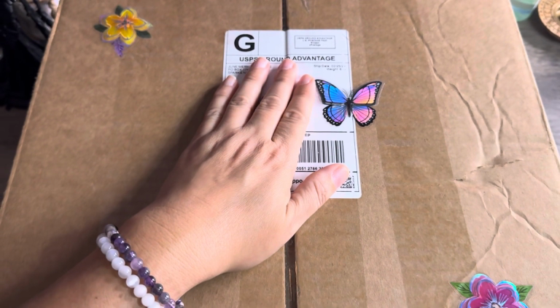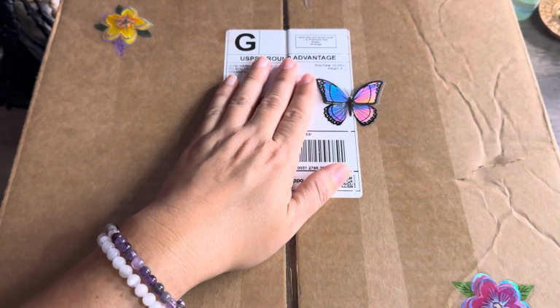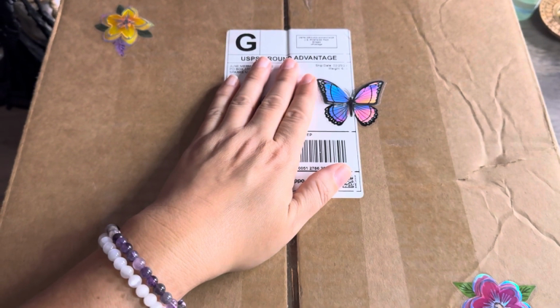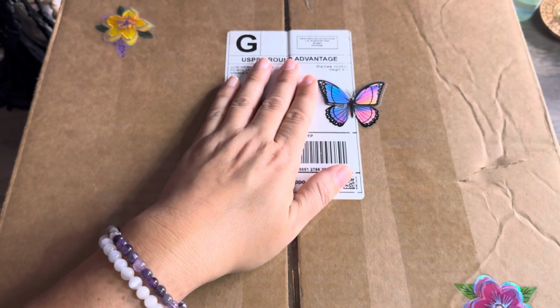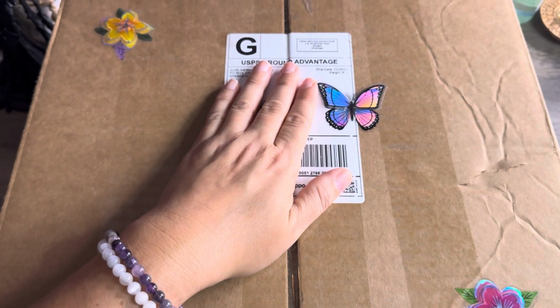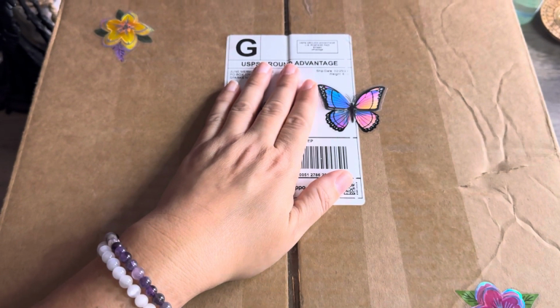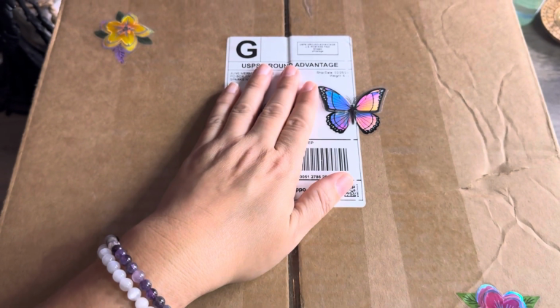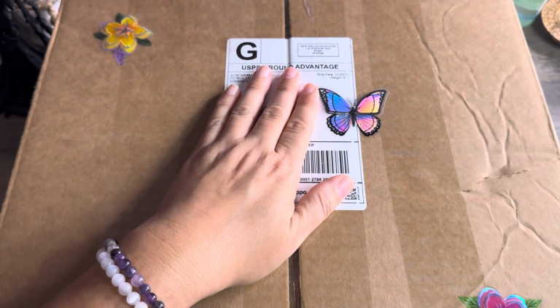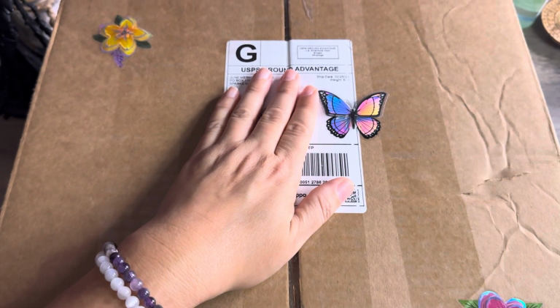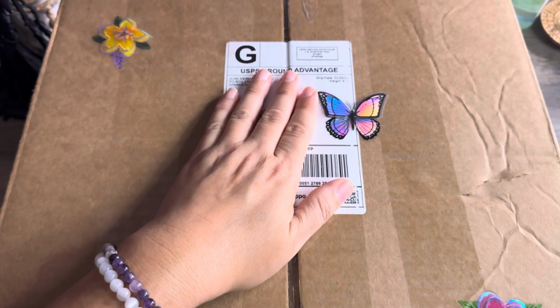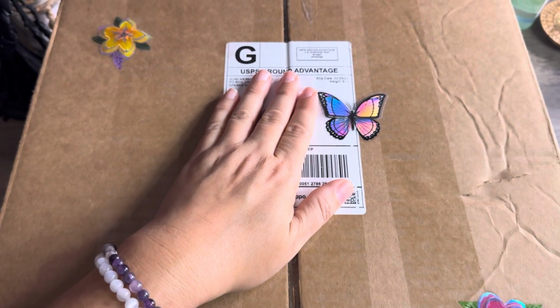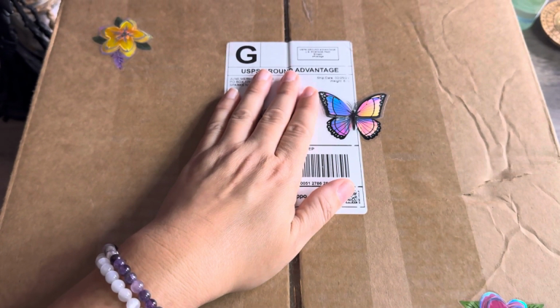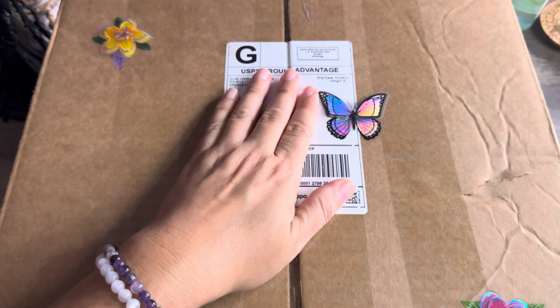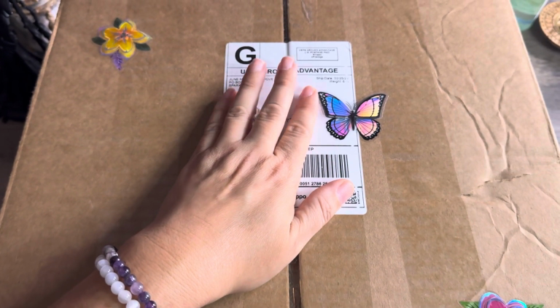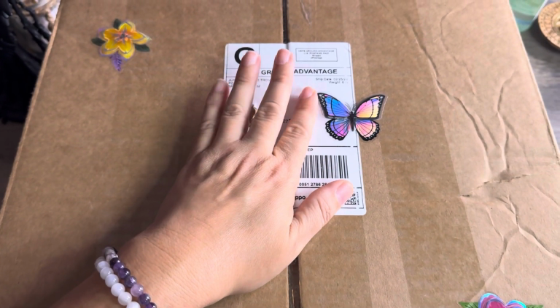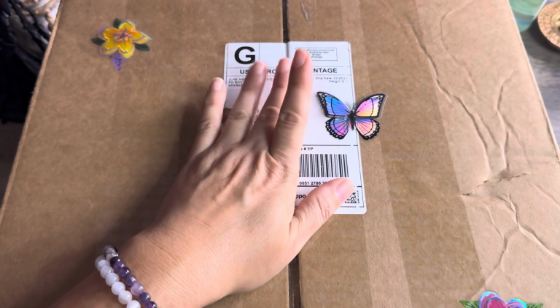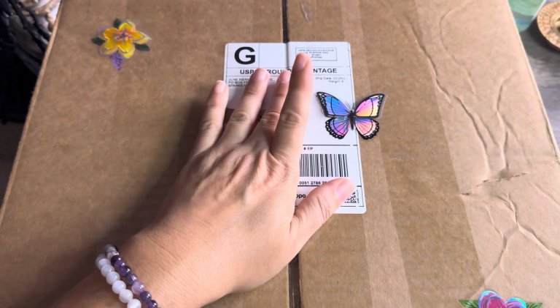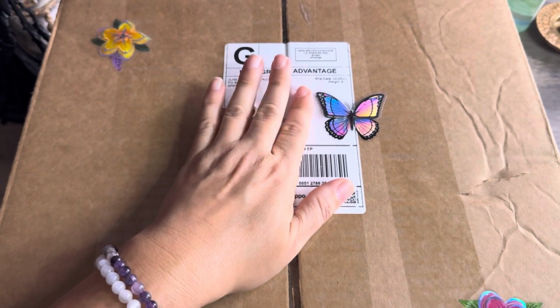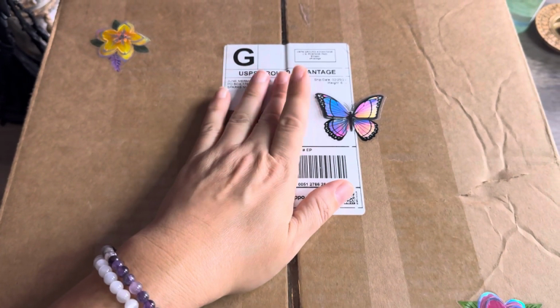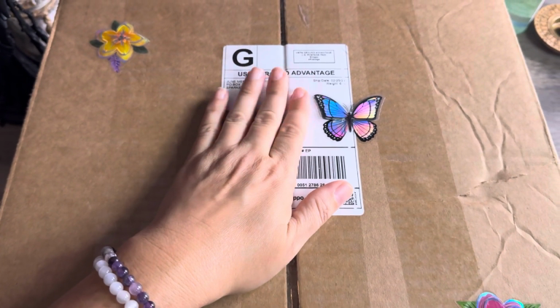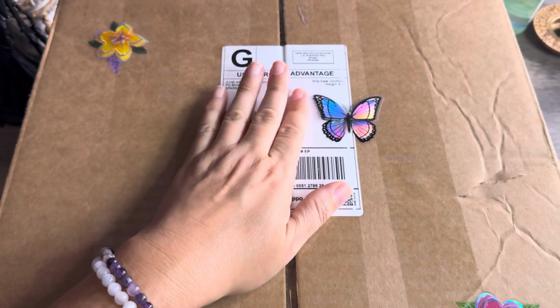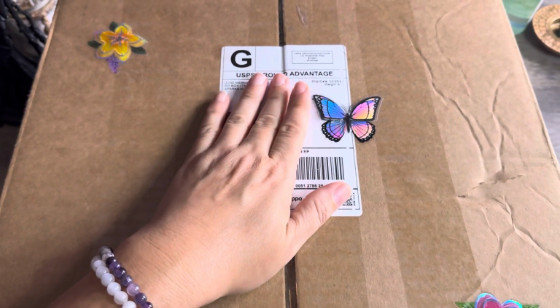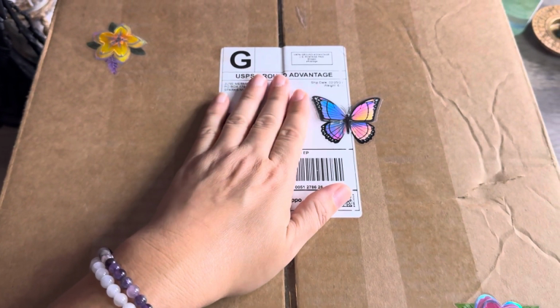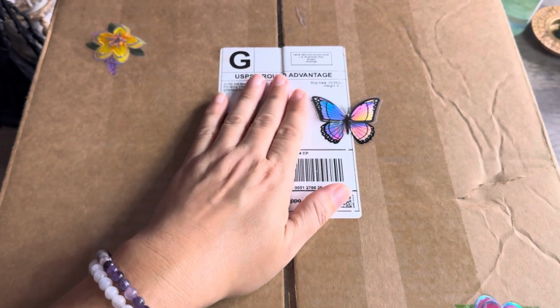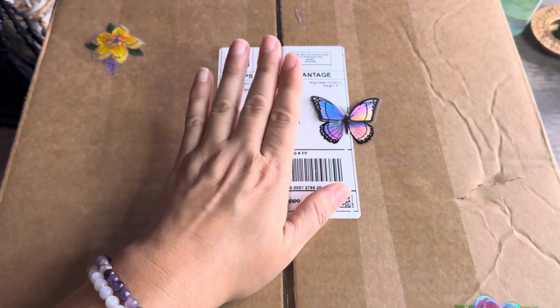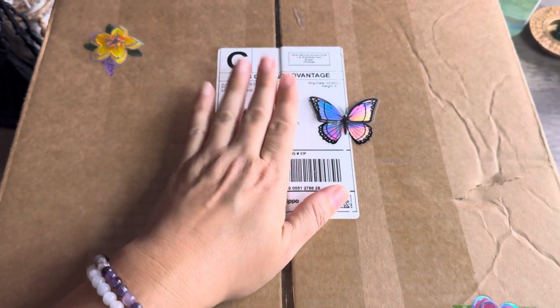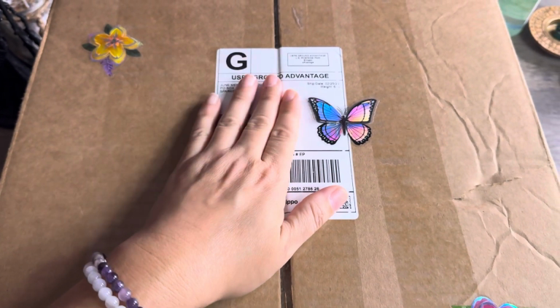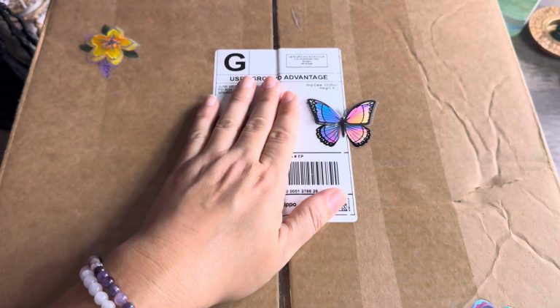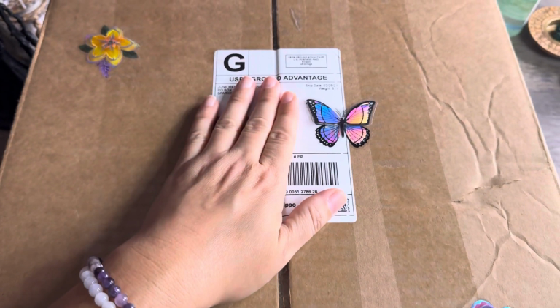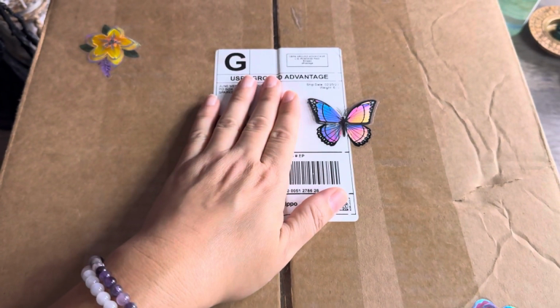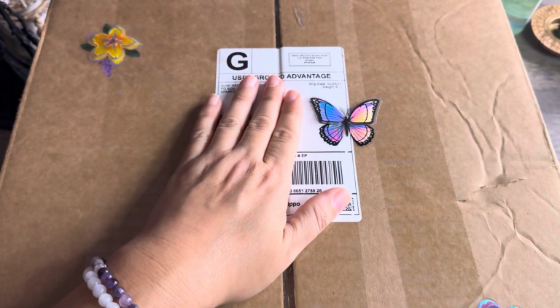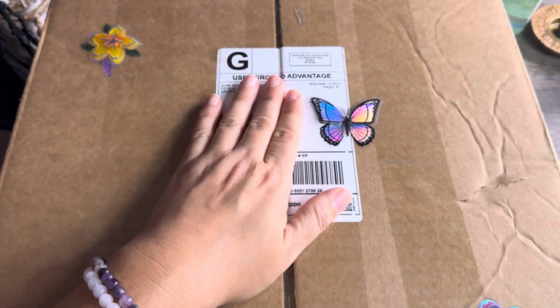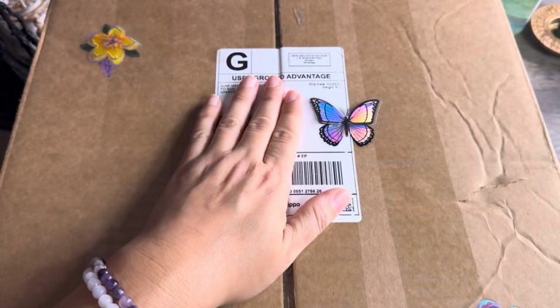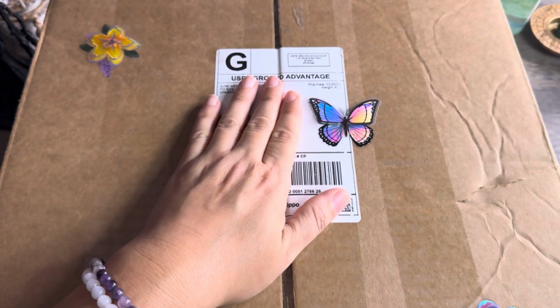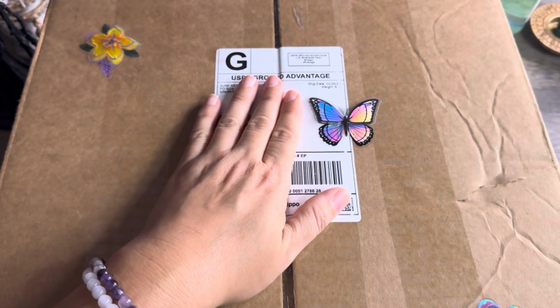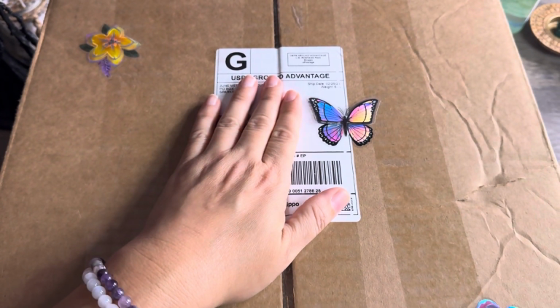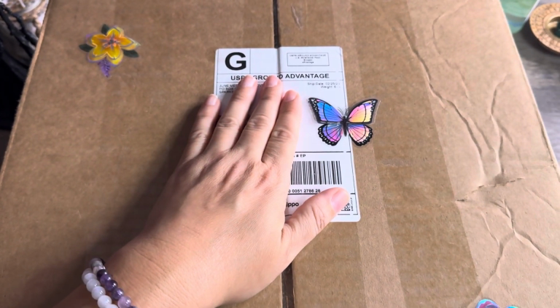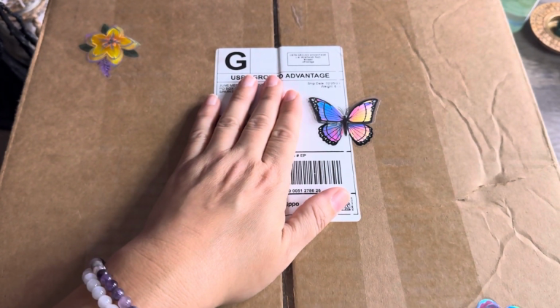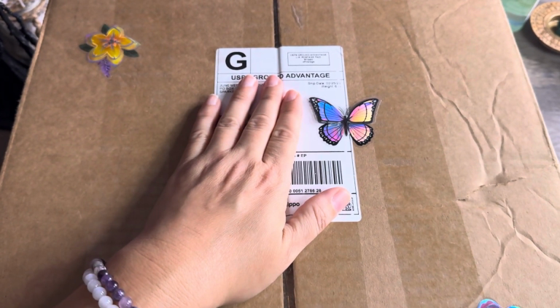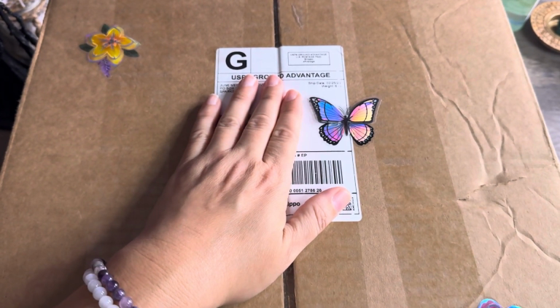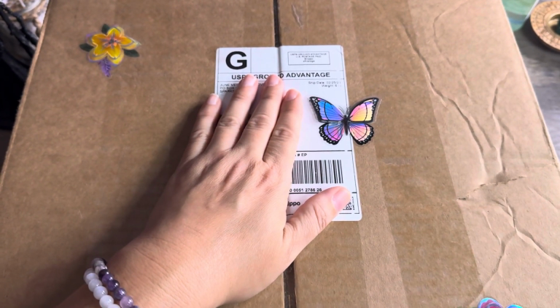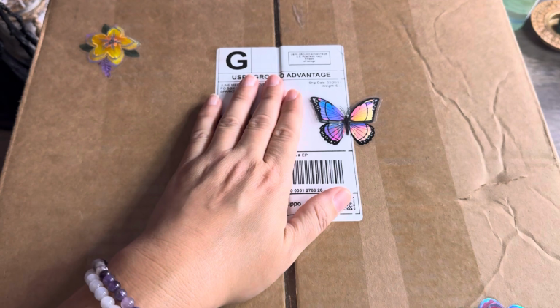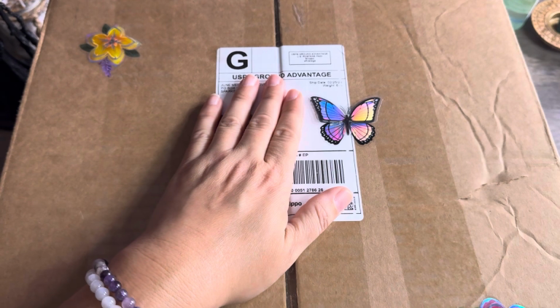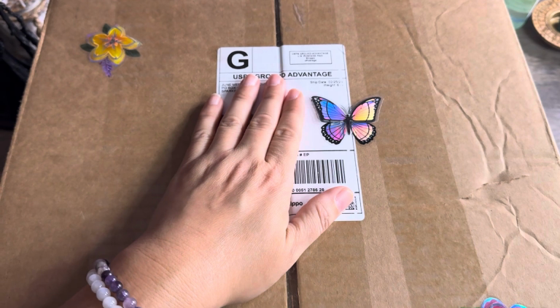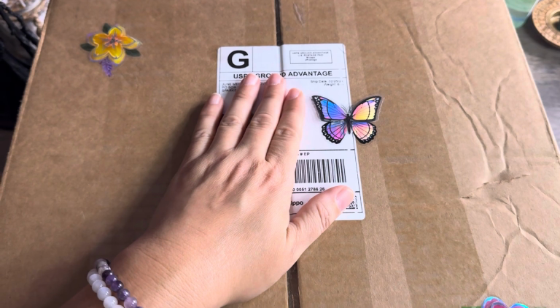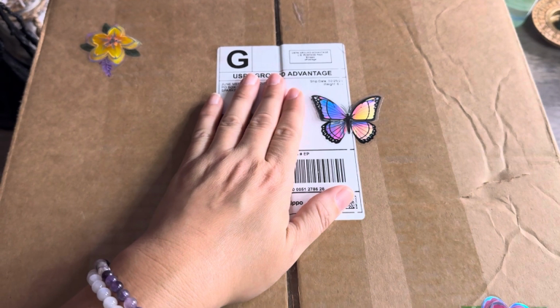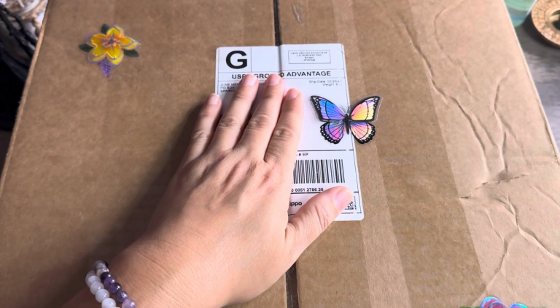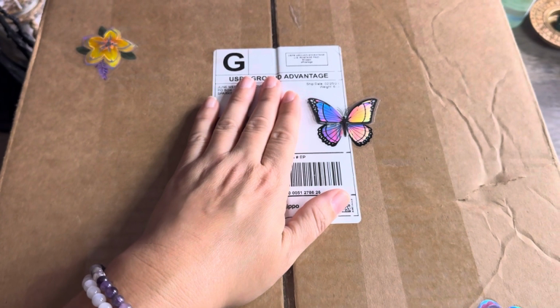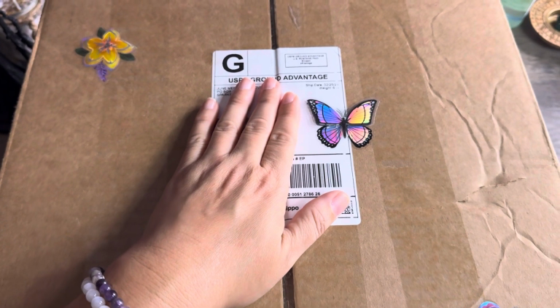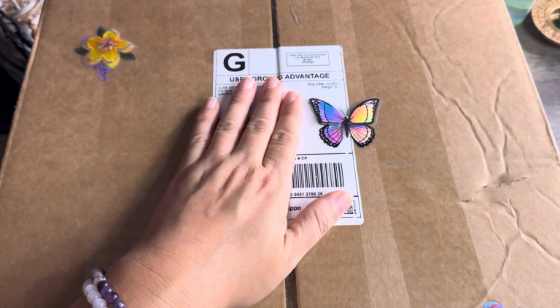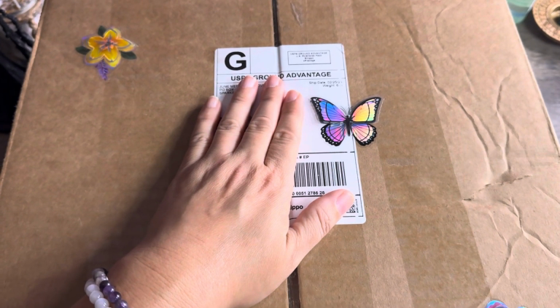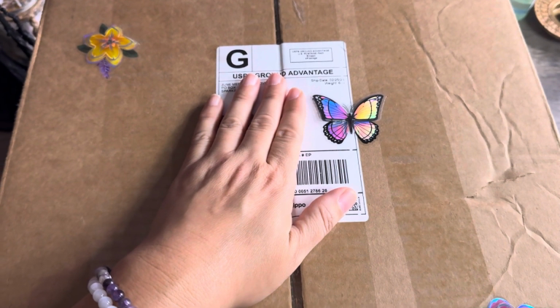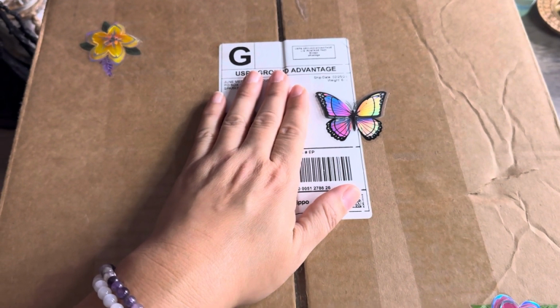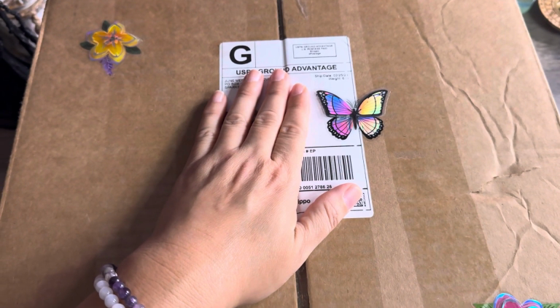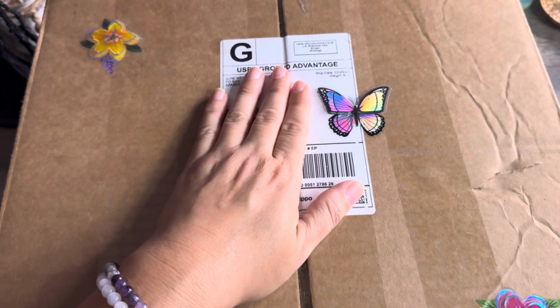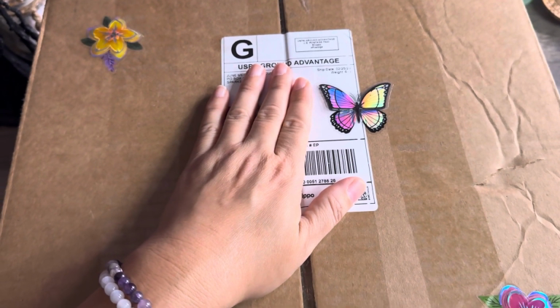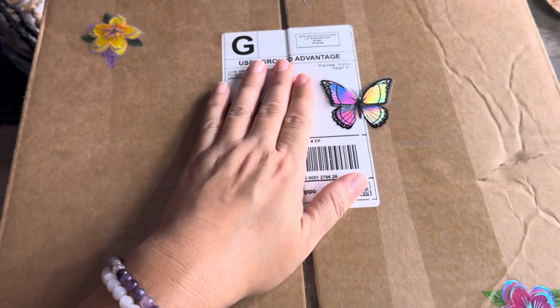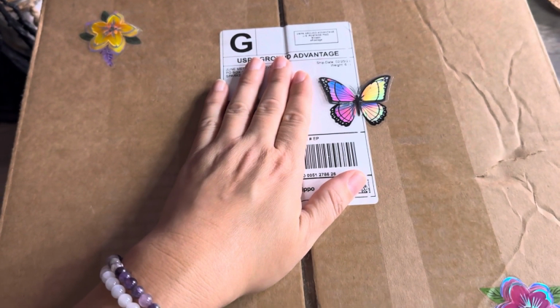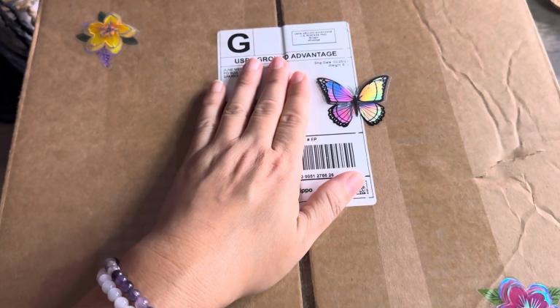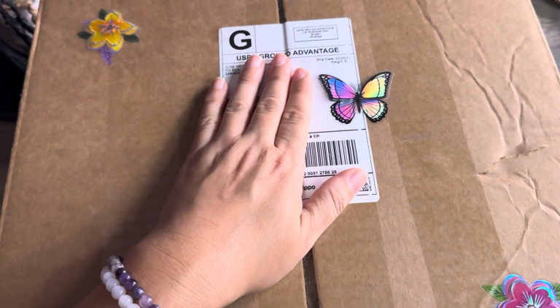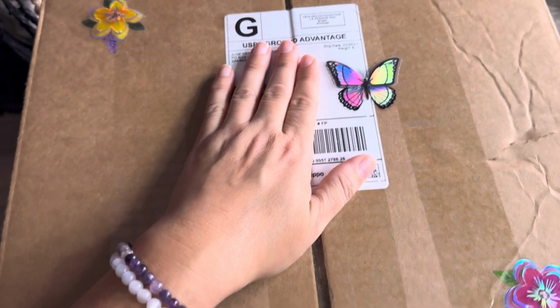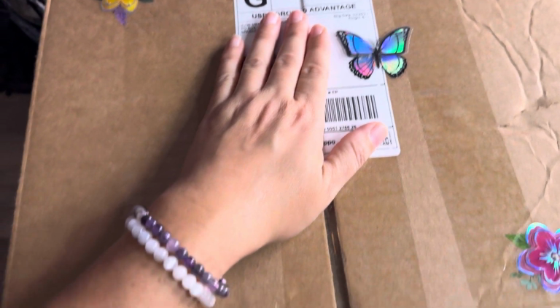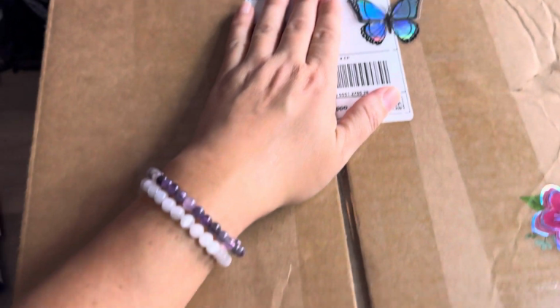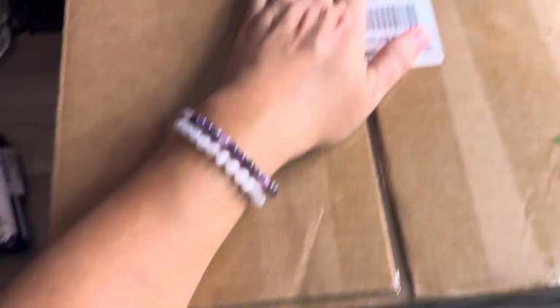Hello, my Sassy Soul Sisters and friends. Welcome back. Sassy here, and I have another unboxing for you today.